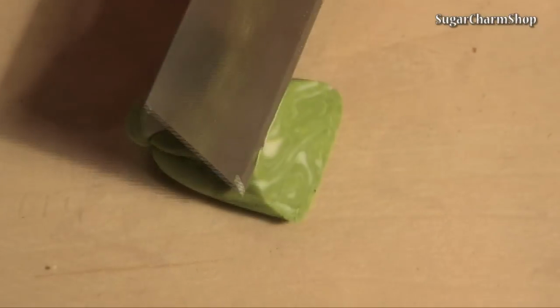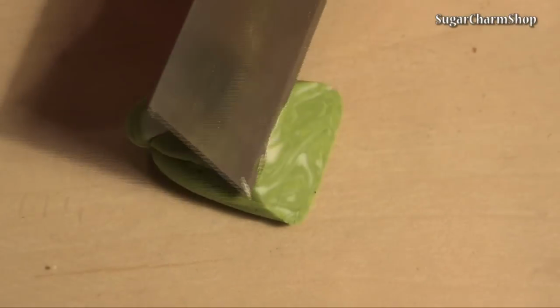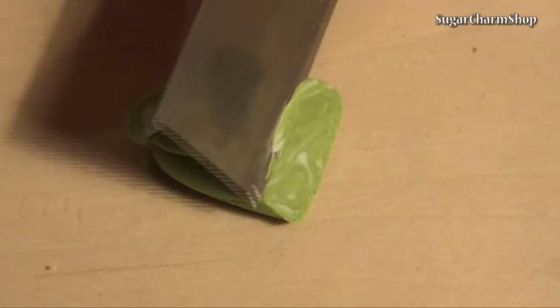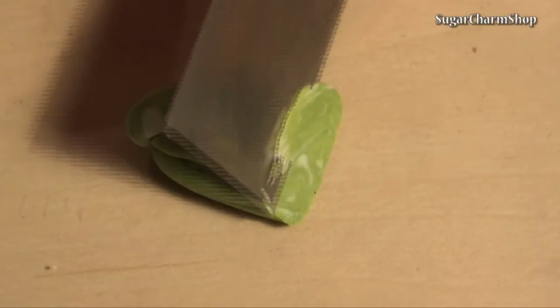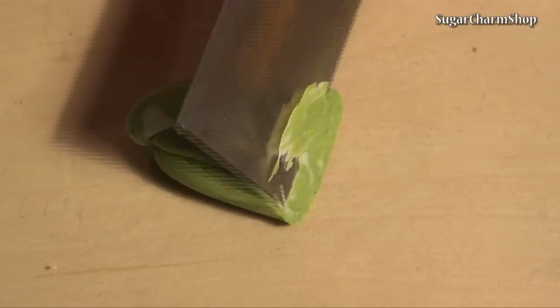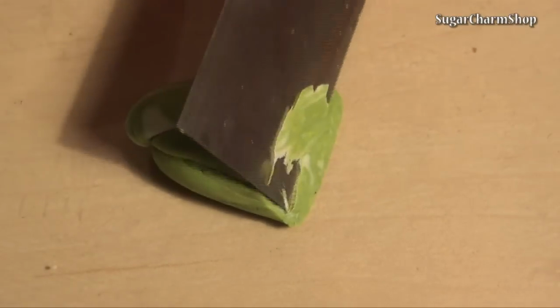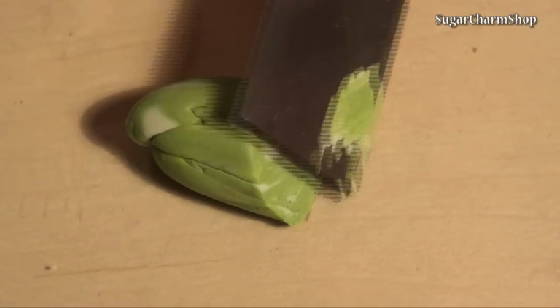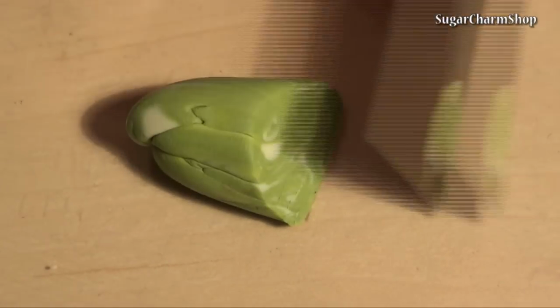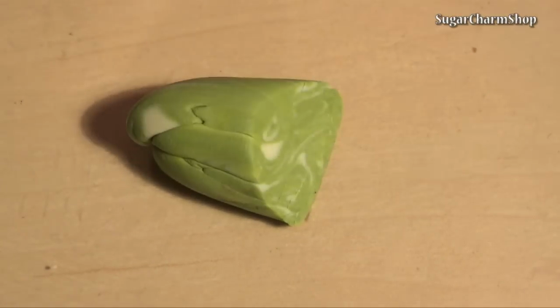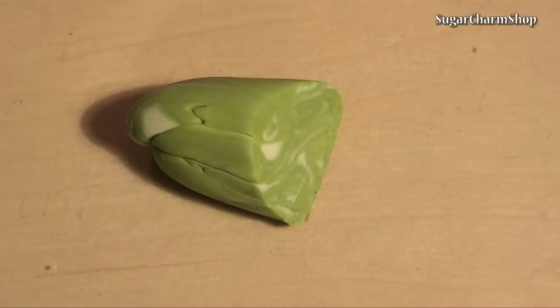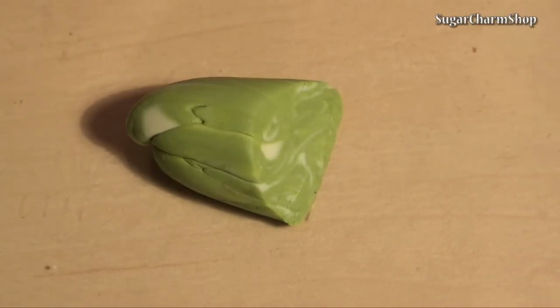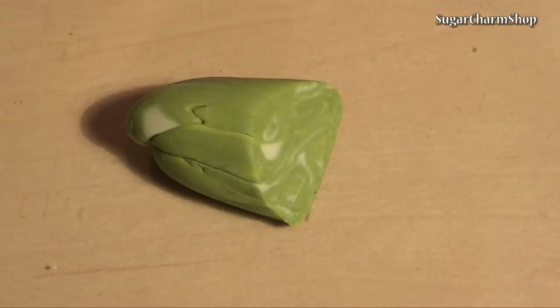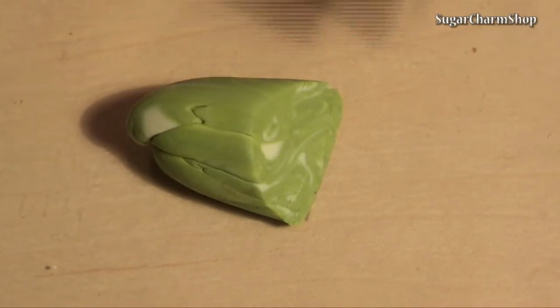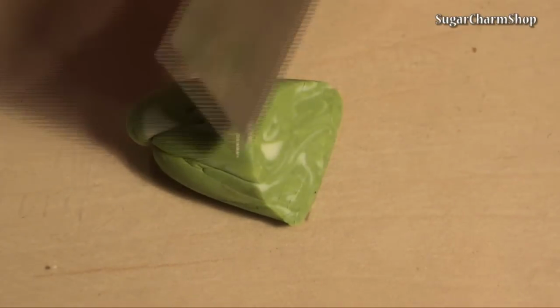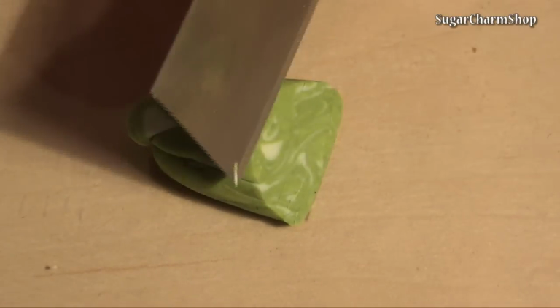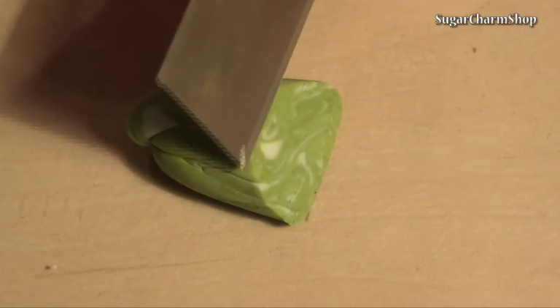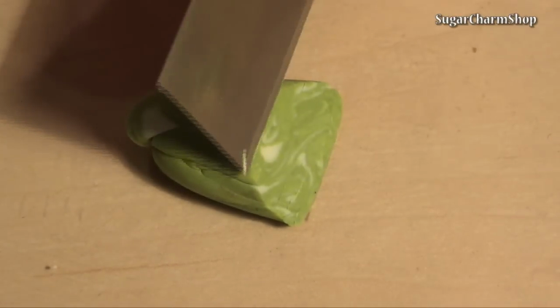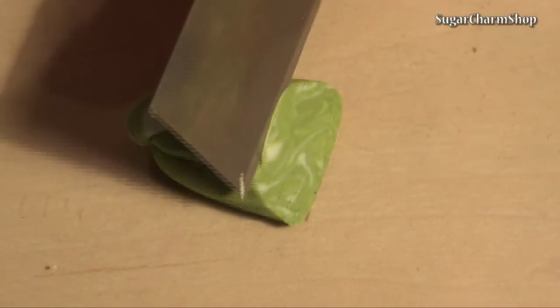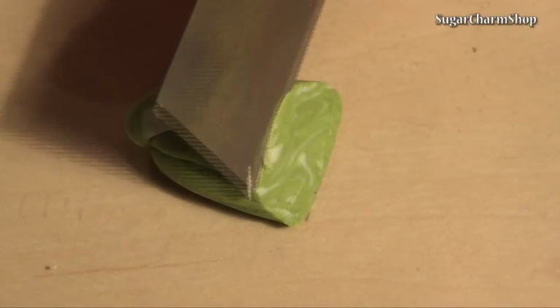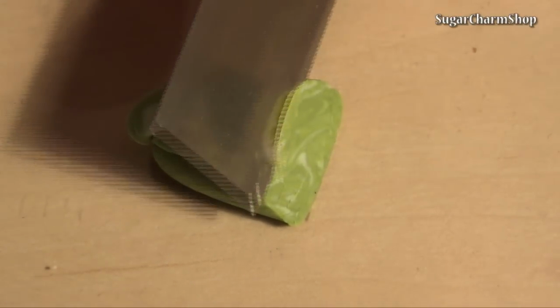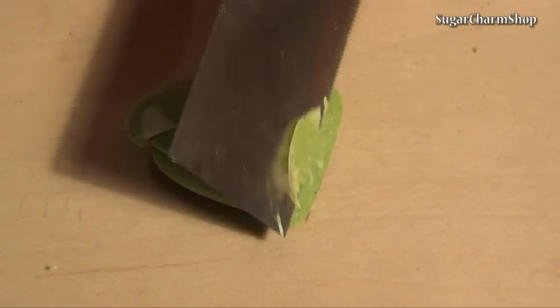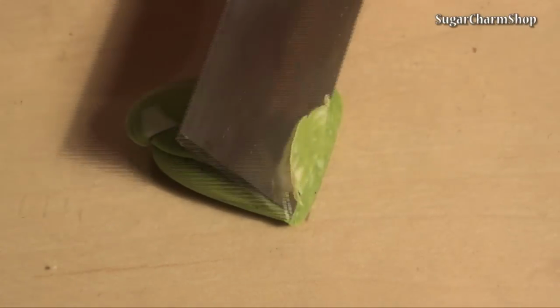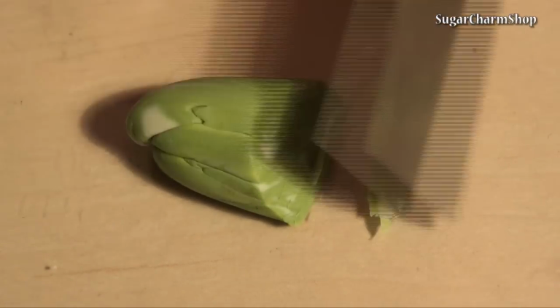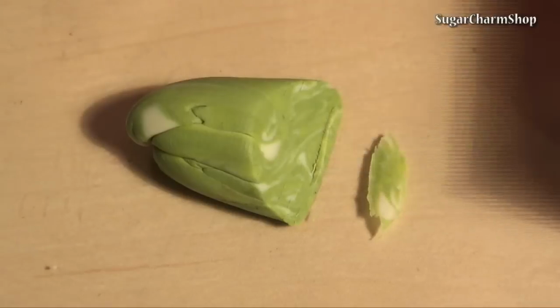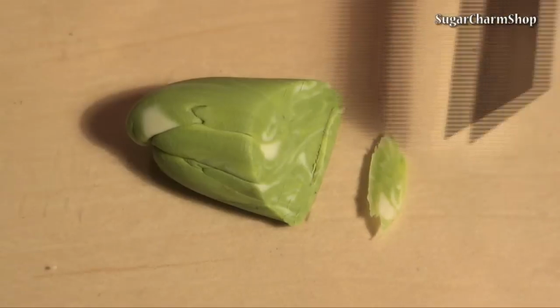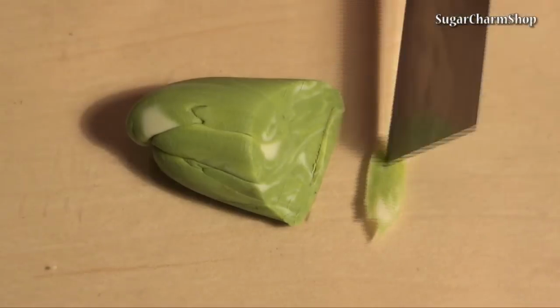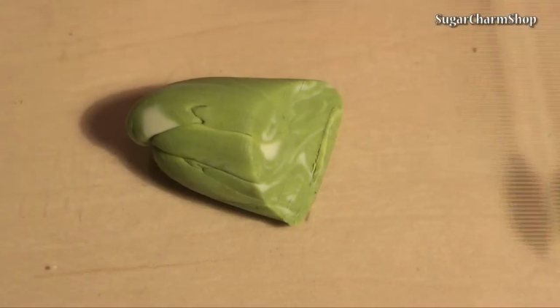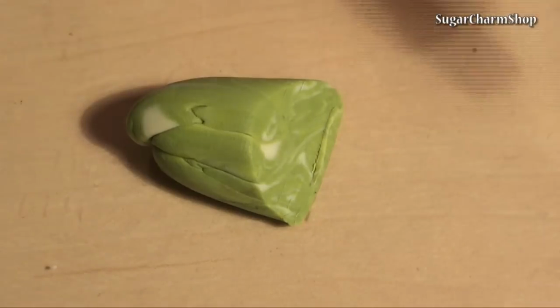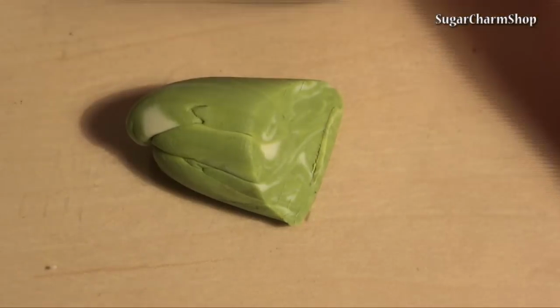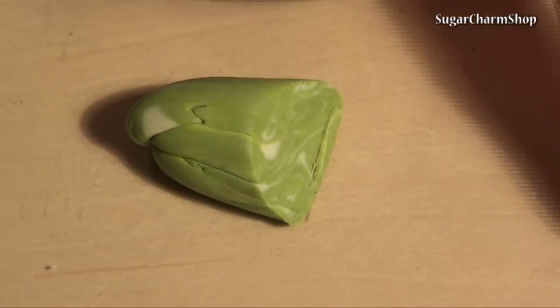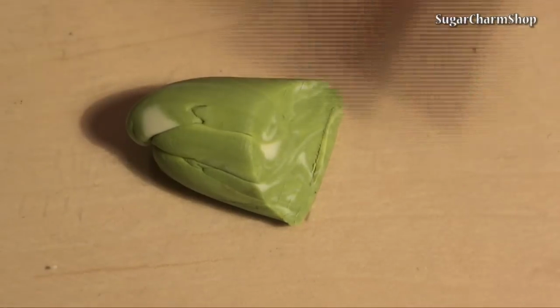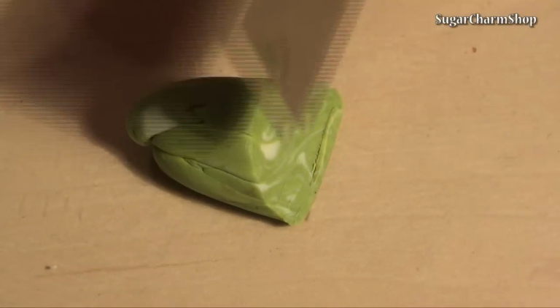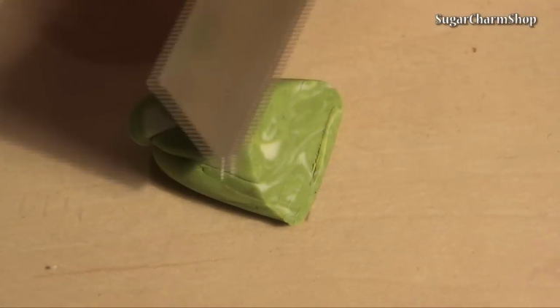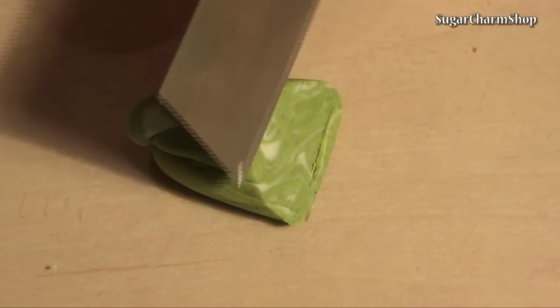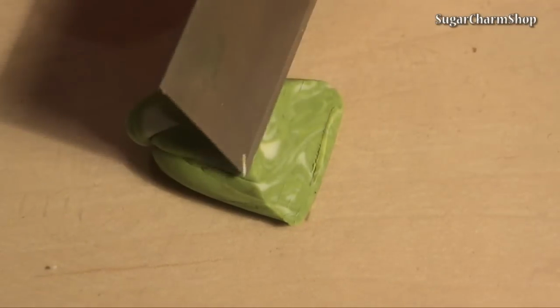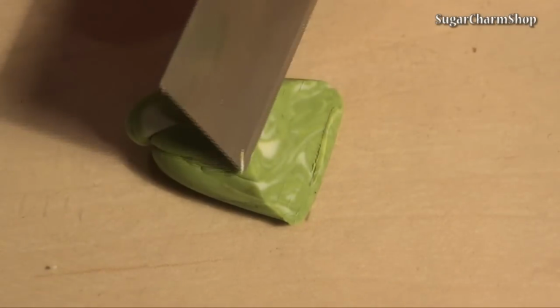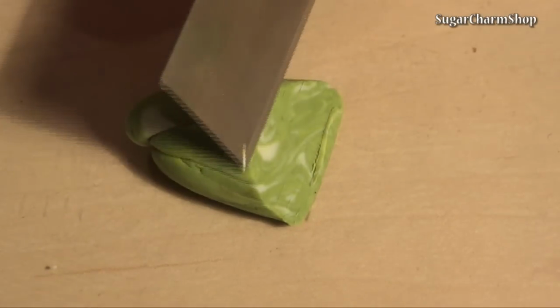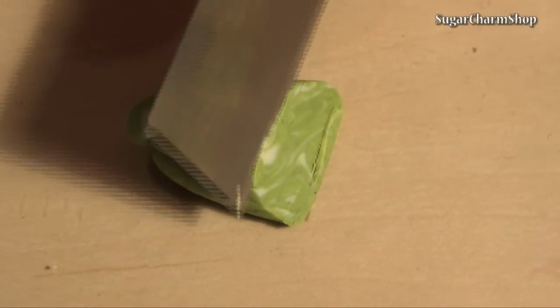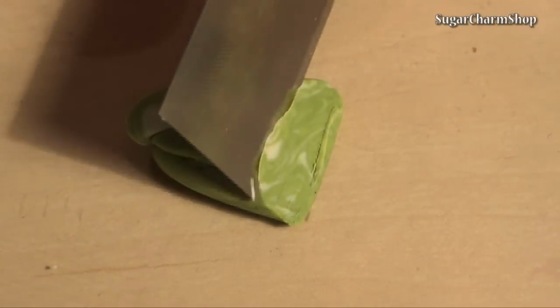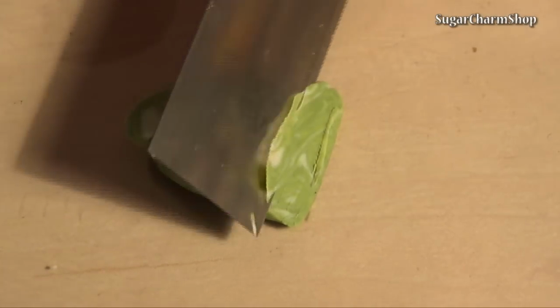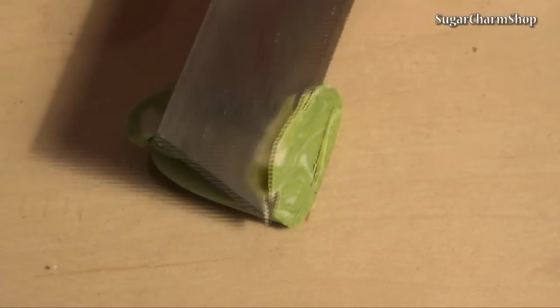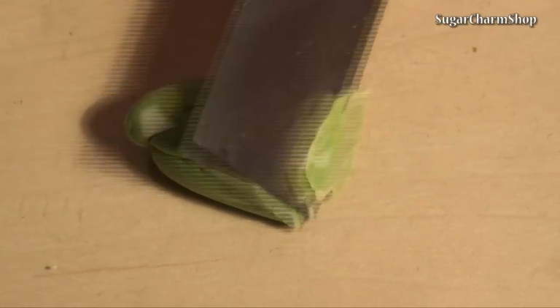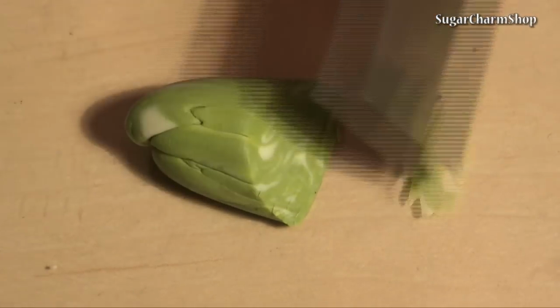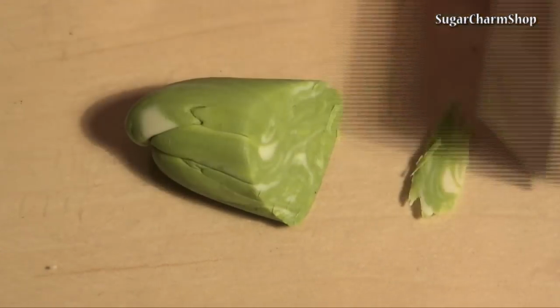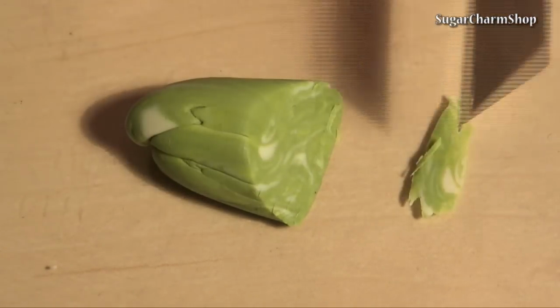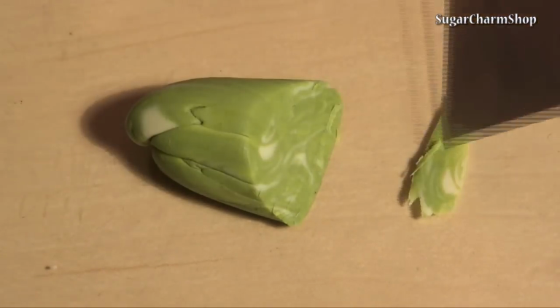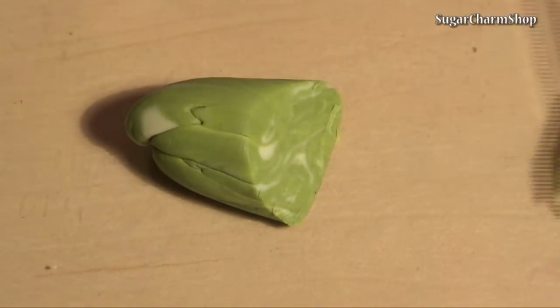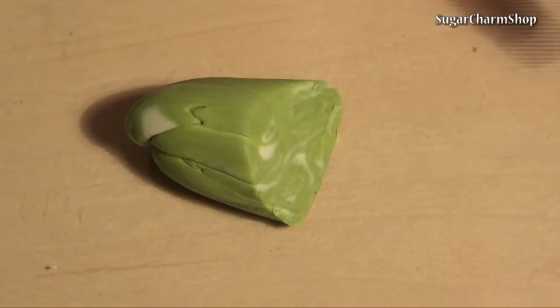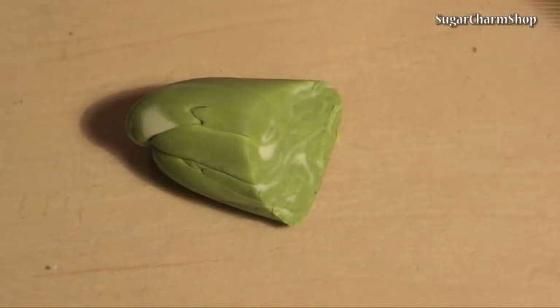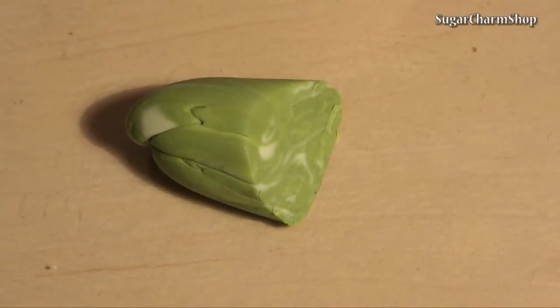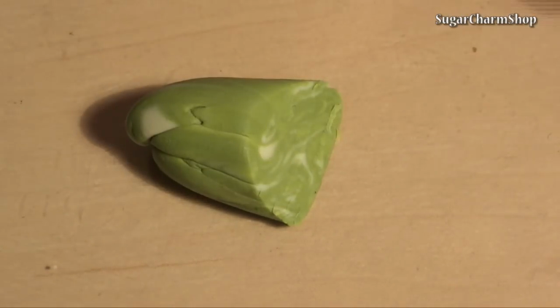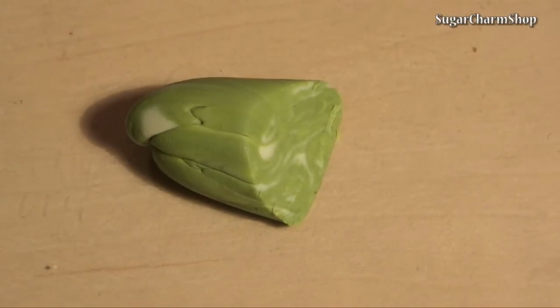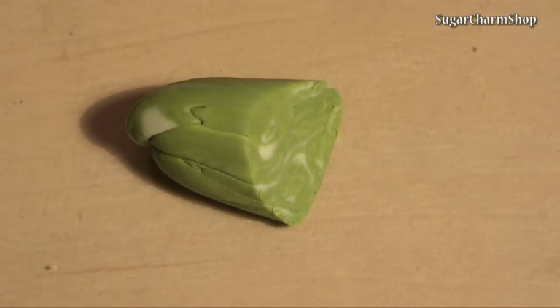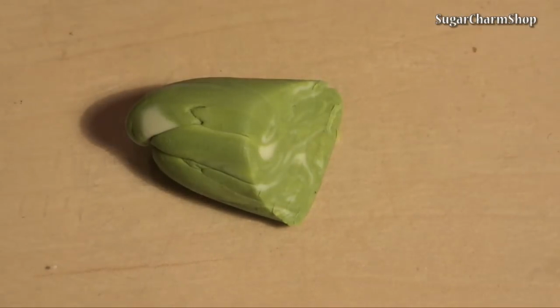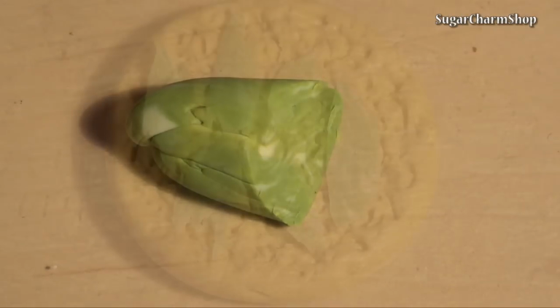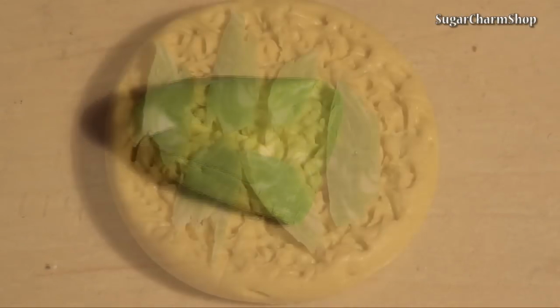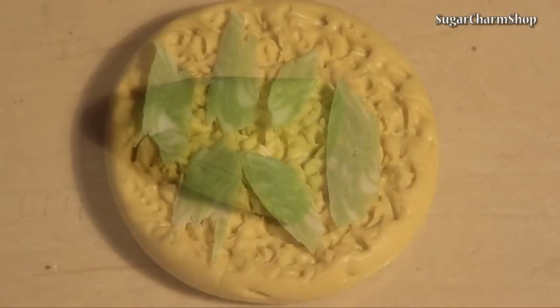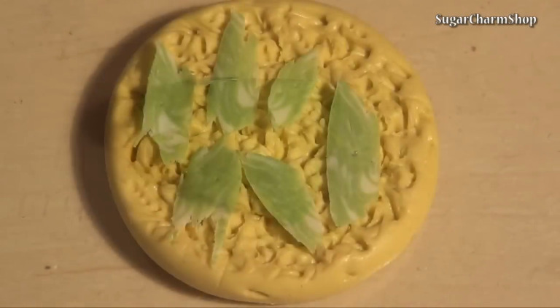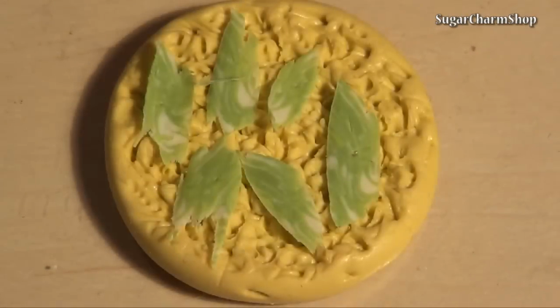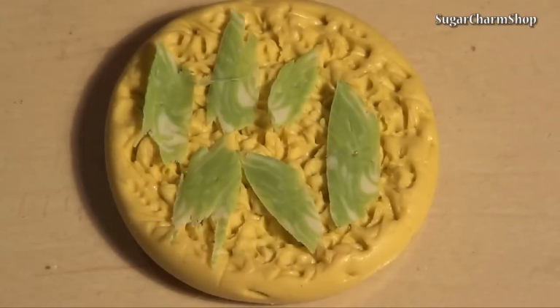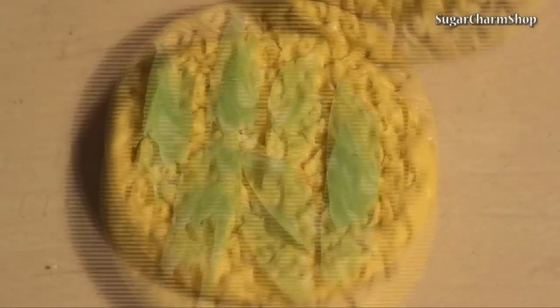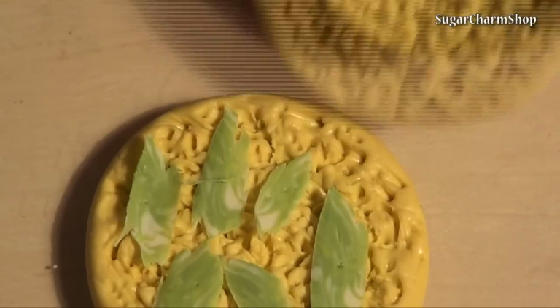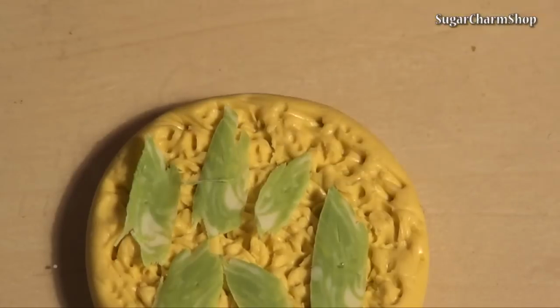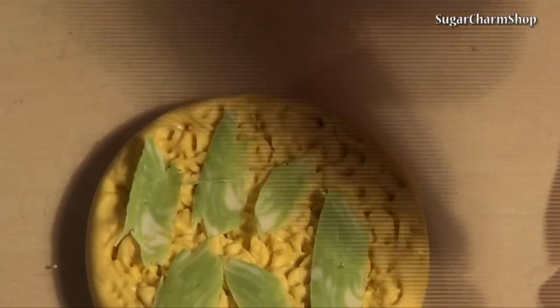To make the lettuce, I took a few shades of green and mixed them to get a marble effect. Then cut off thin slices and used my lettuce mold to add texture.